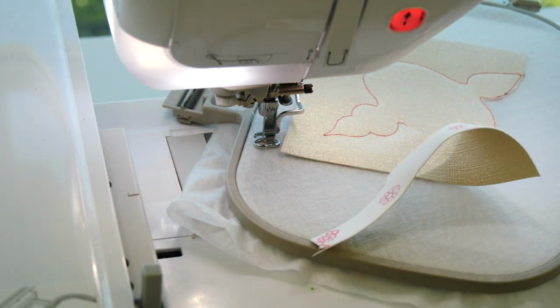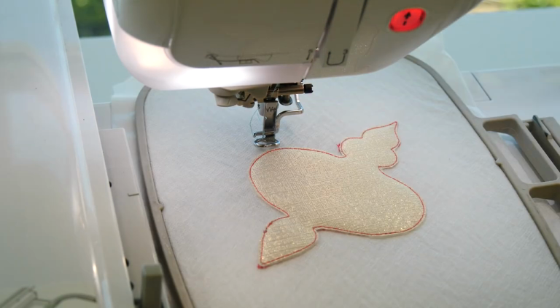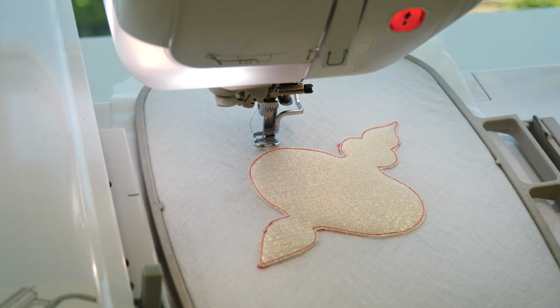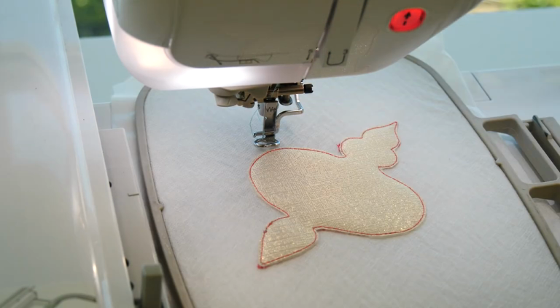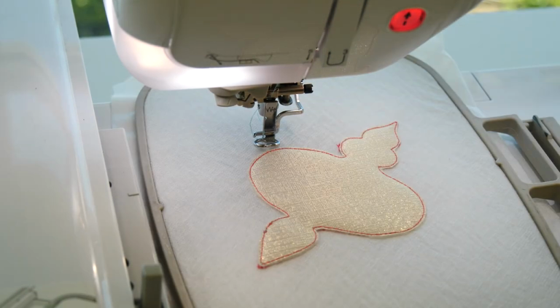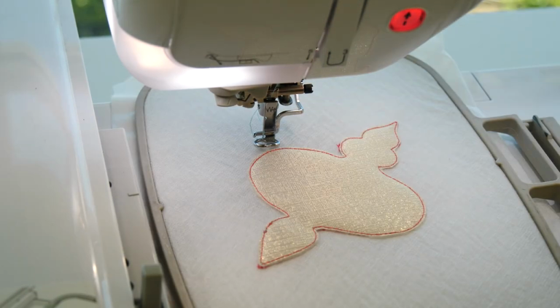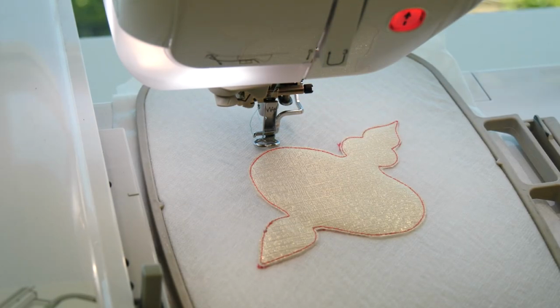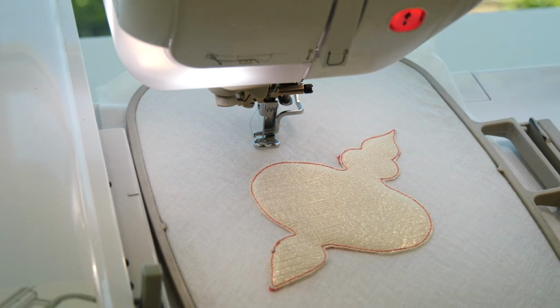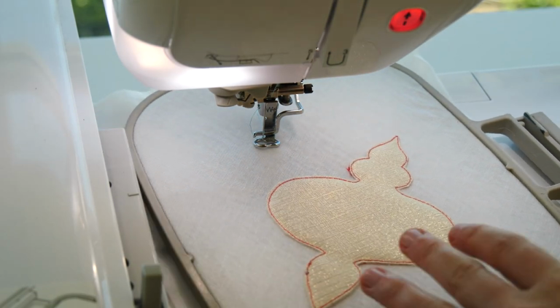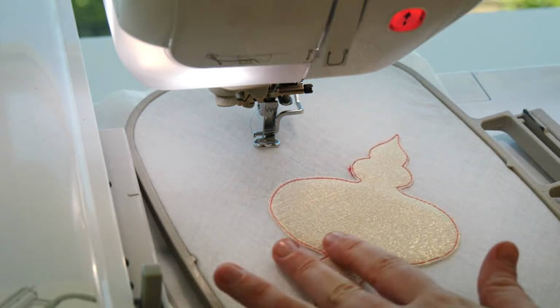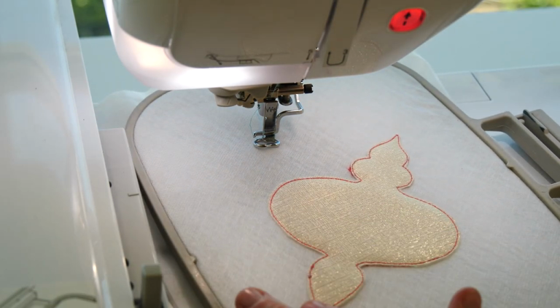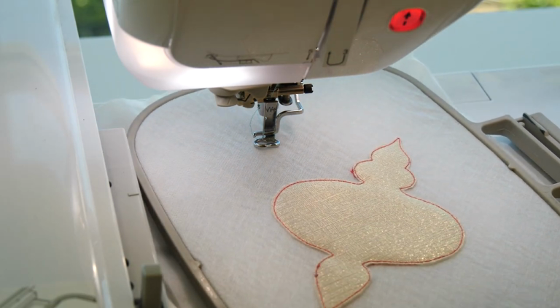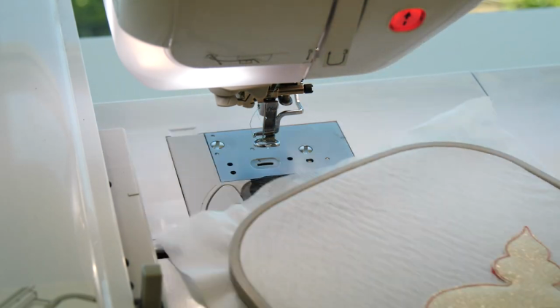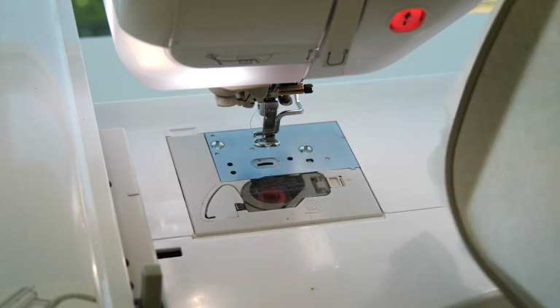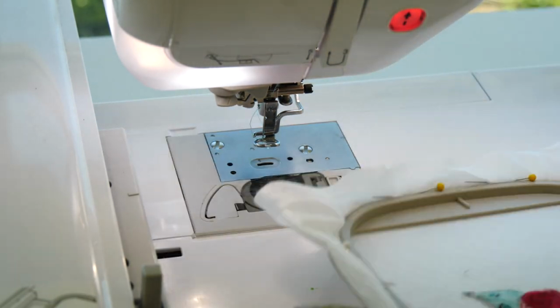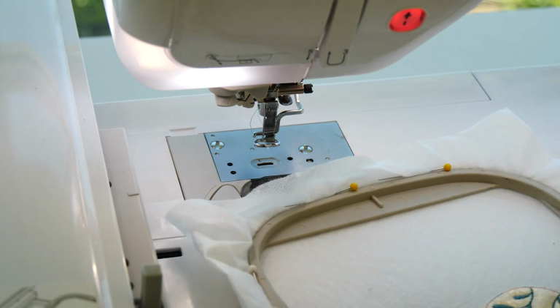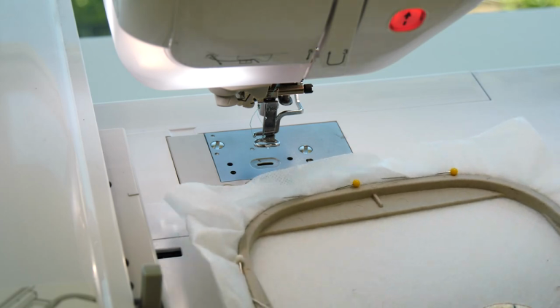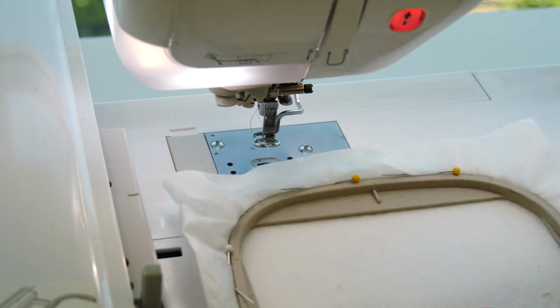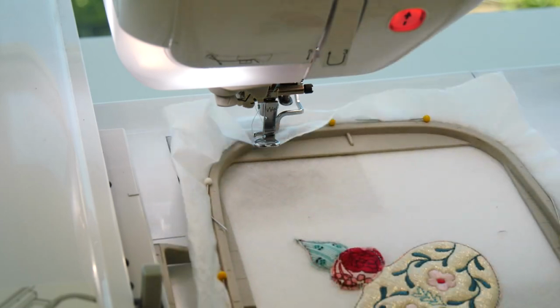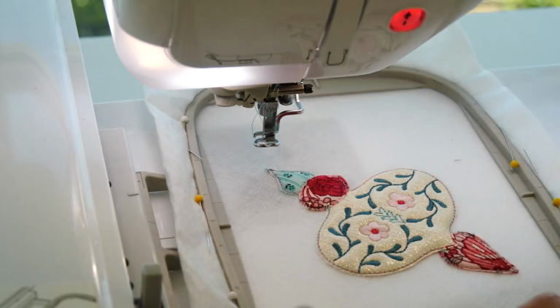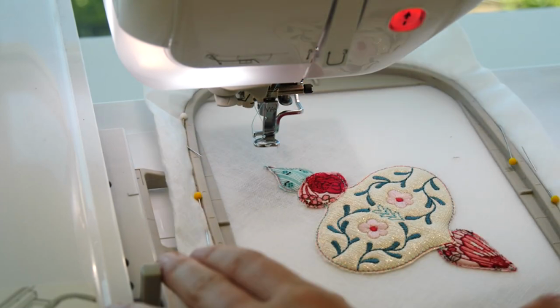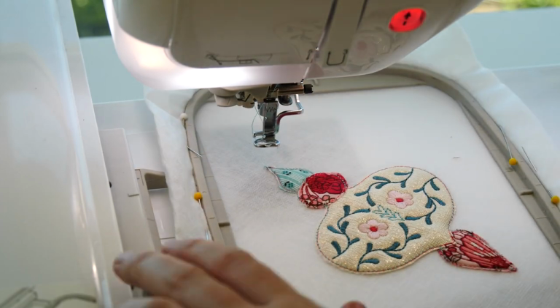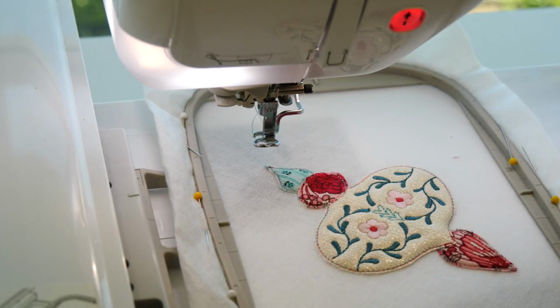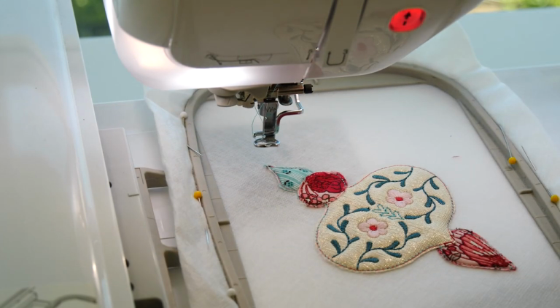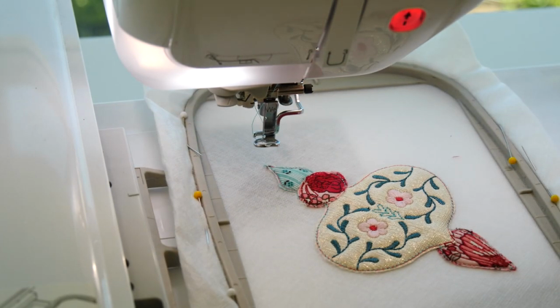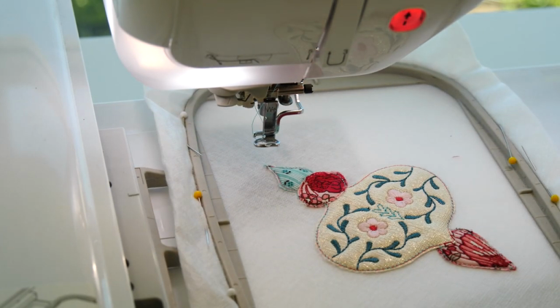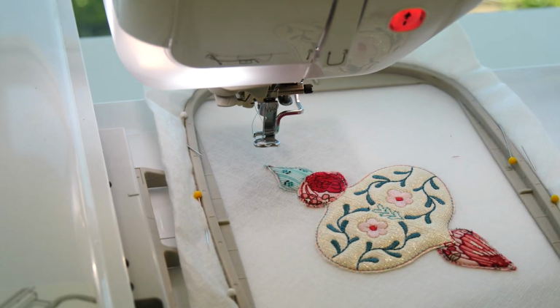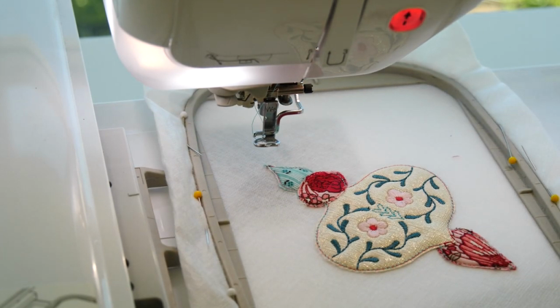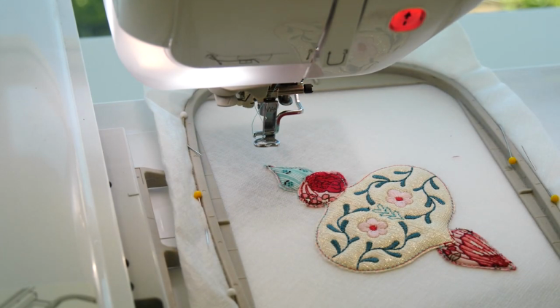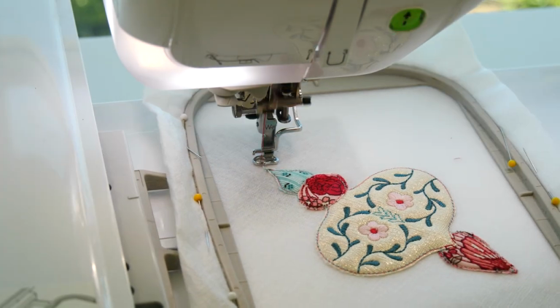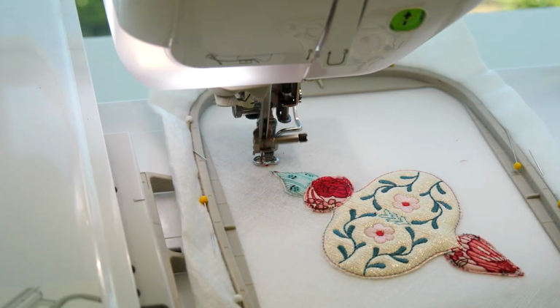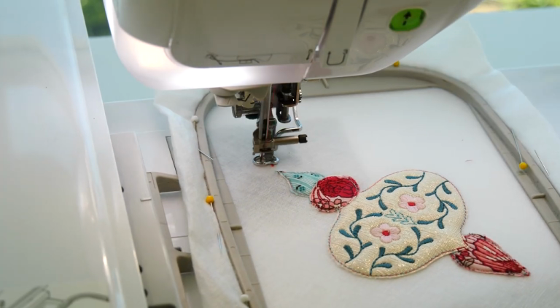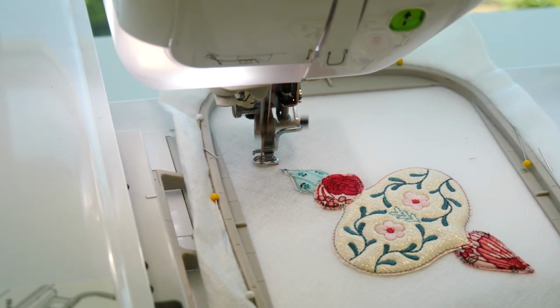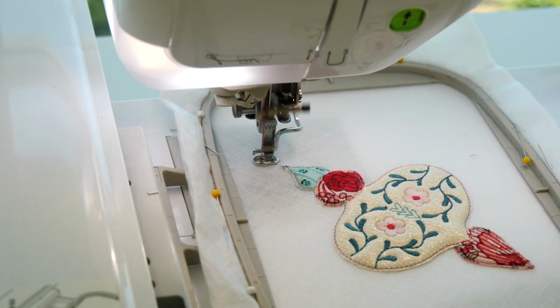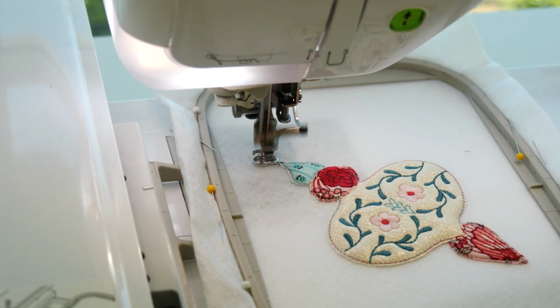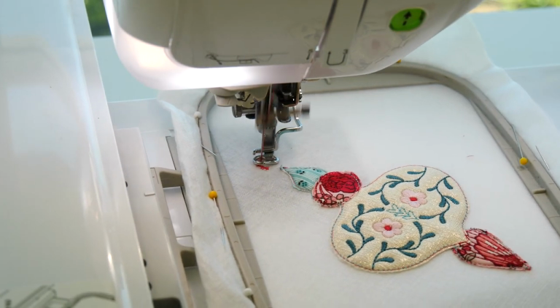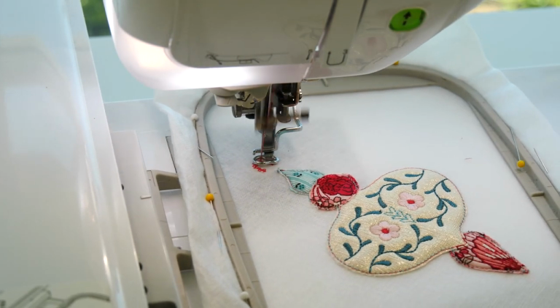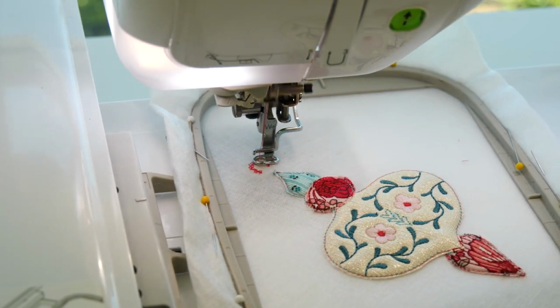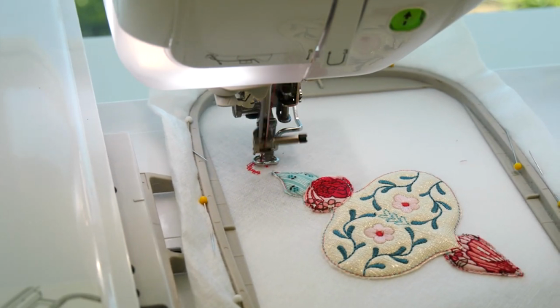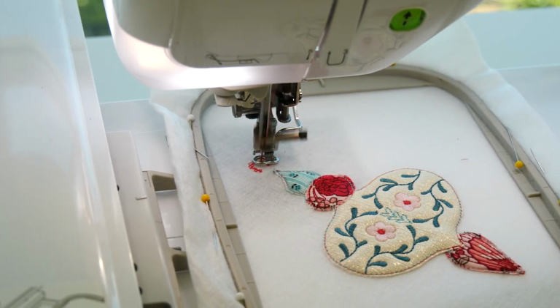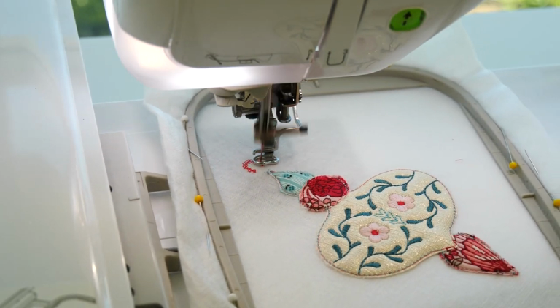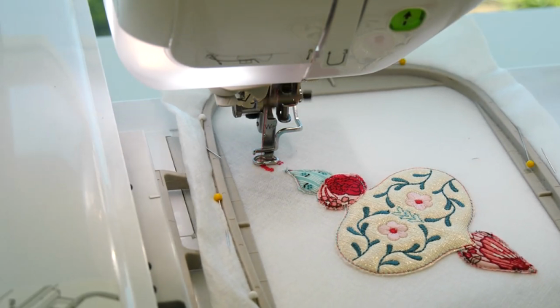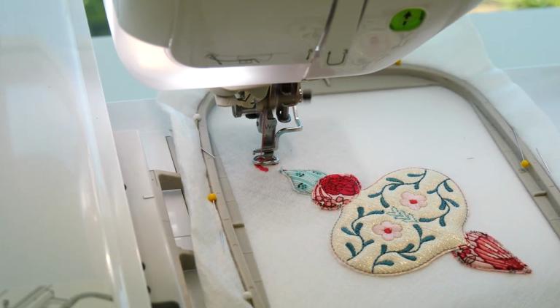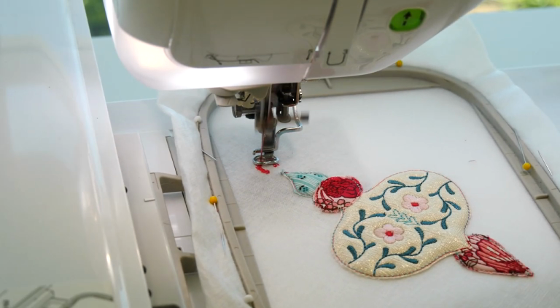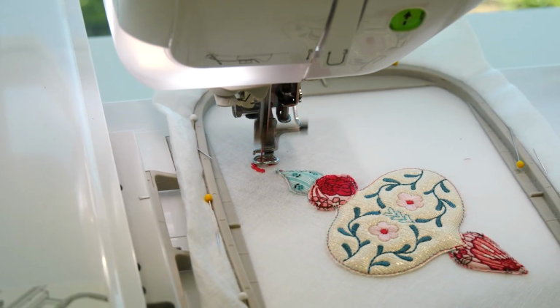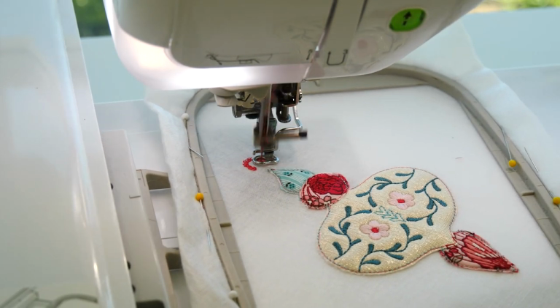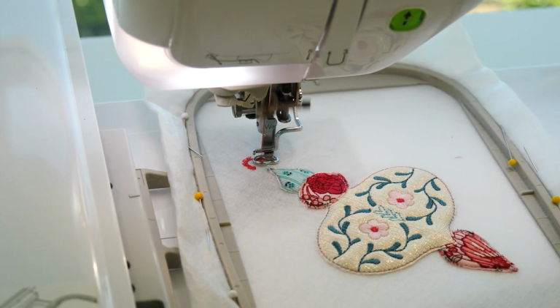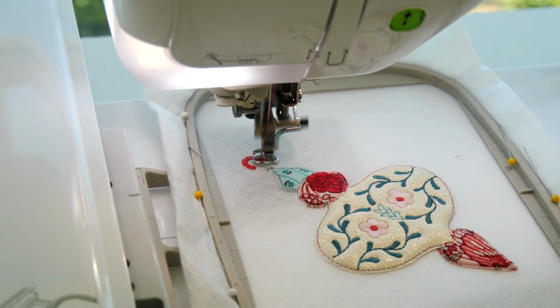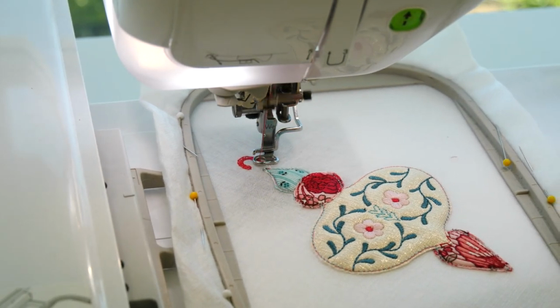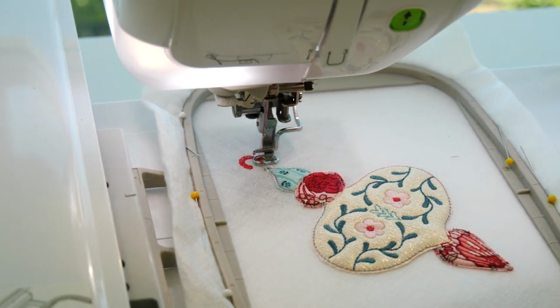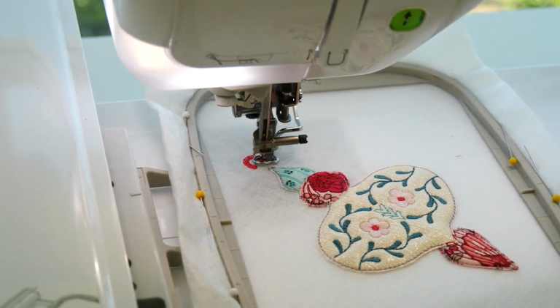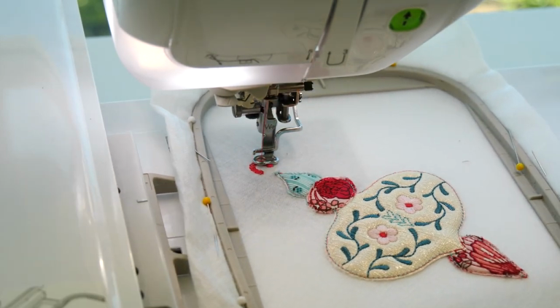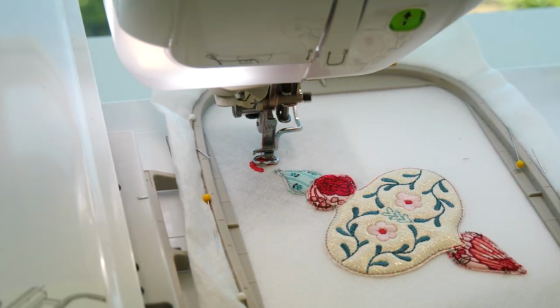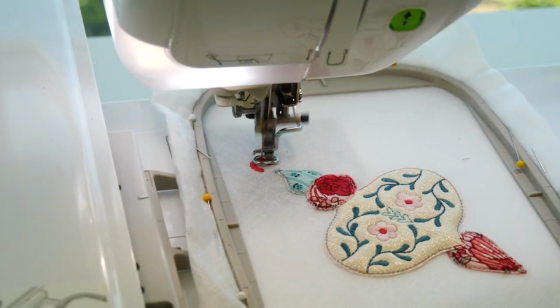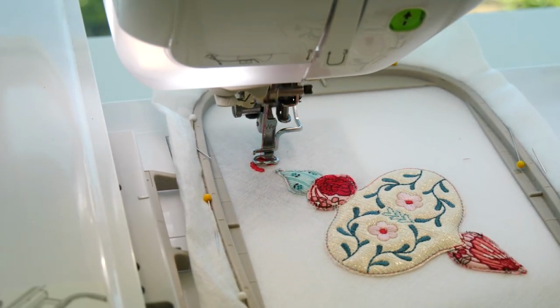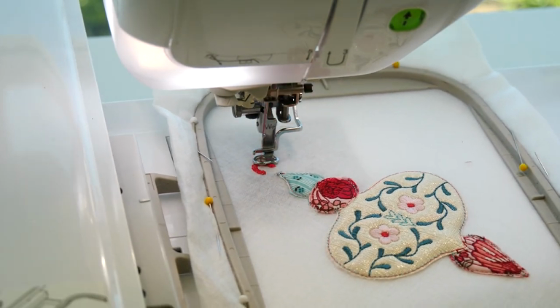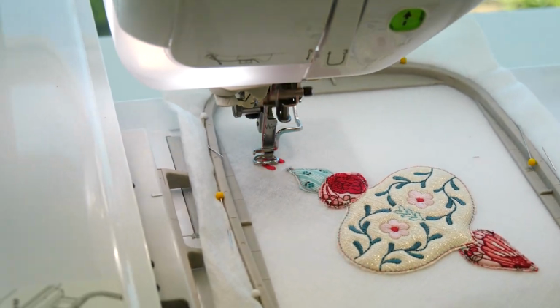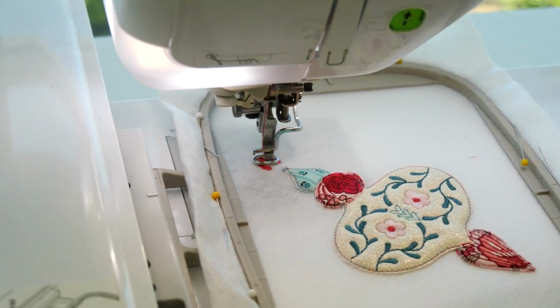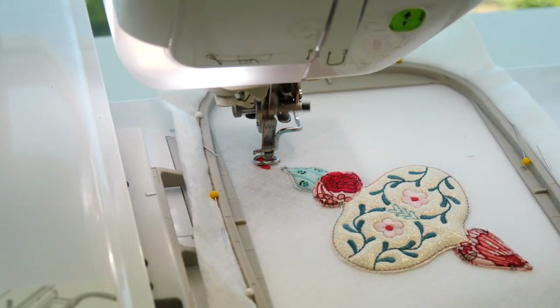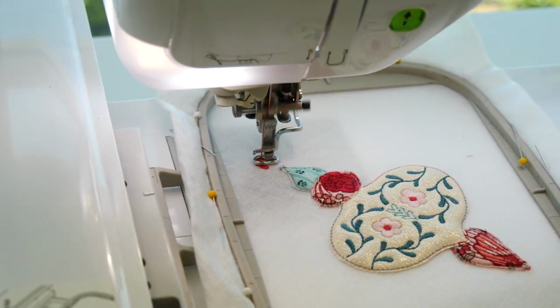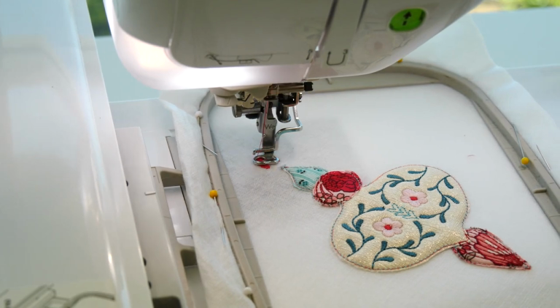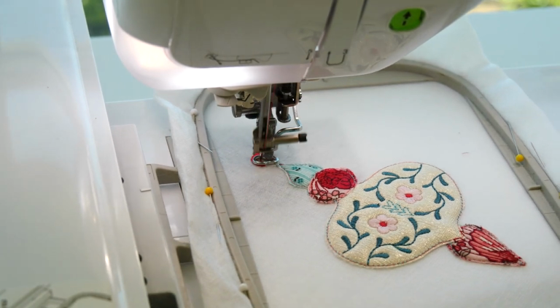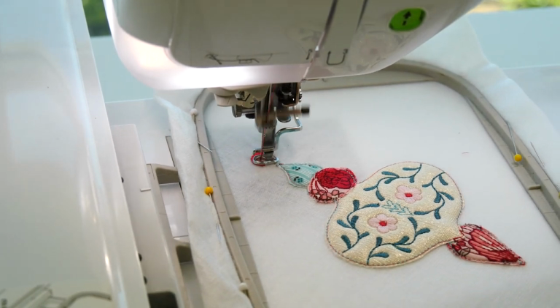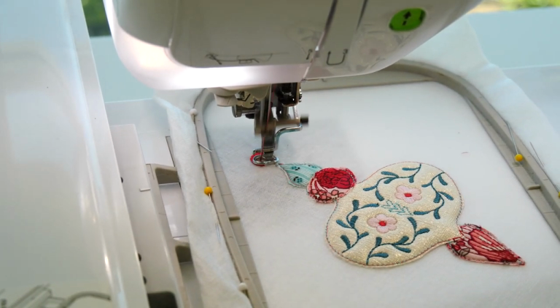Embroider the satin stitch around the ornament. Ensure your bottom thread matches your top thread.